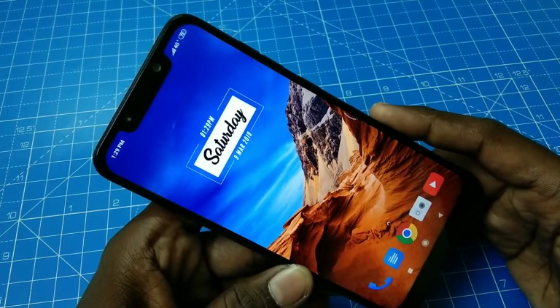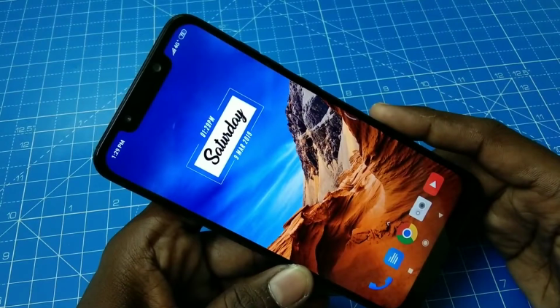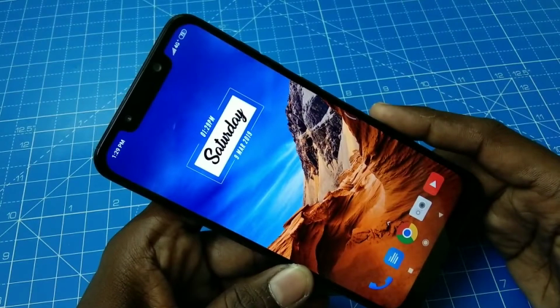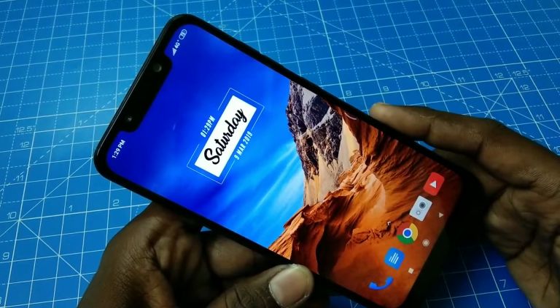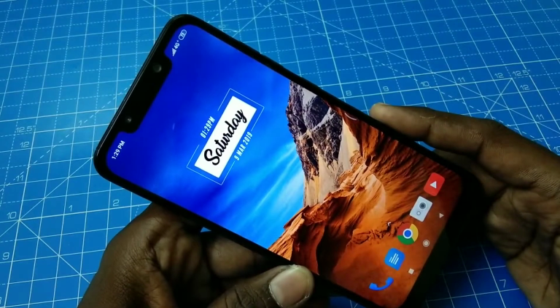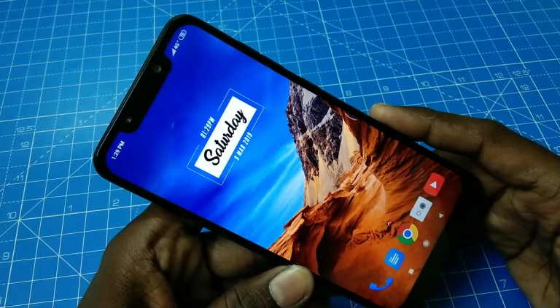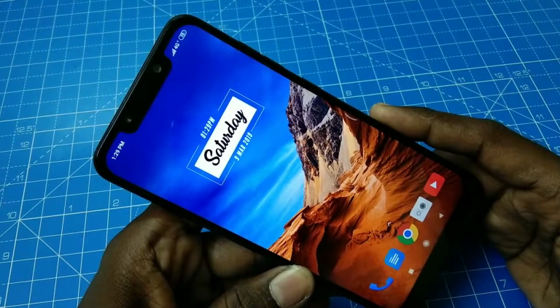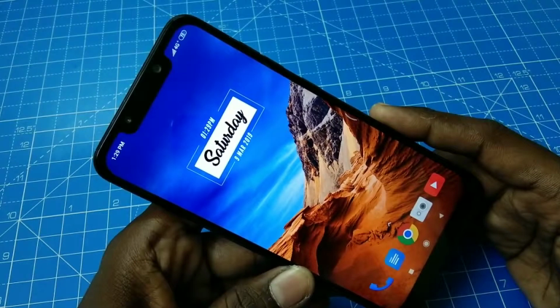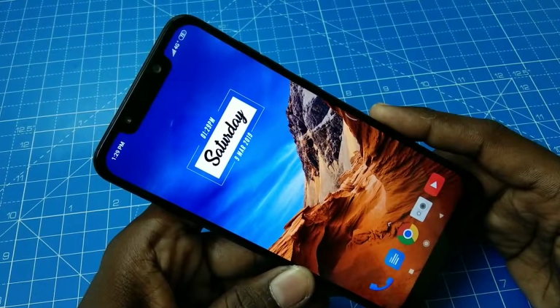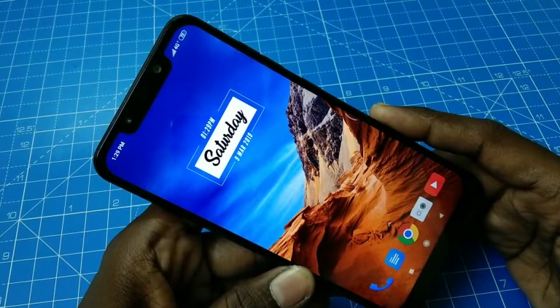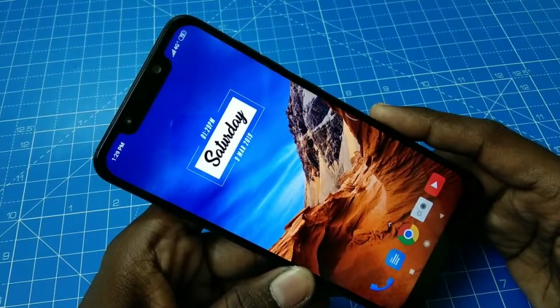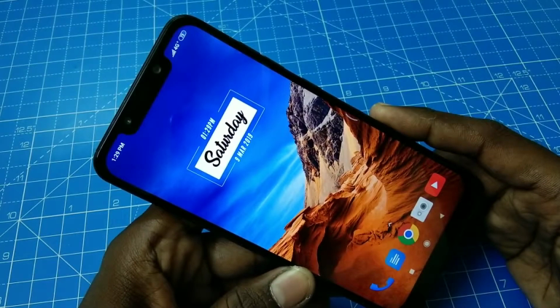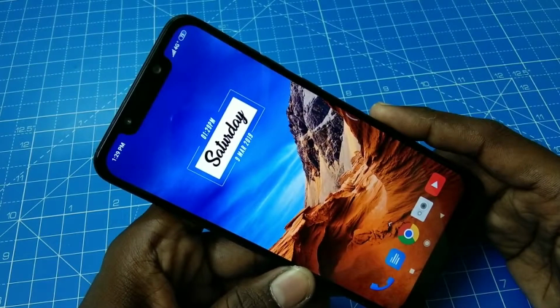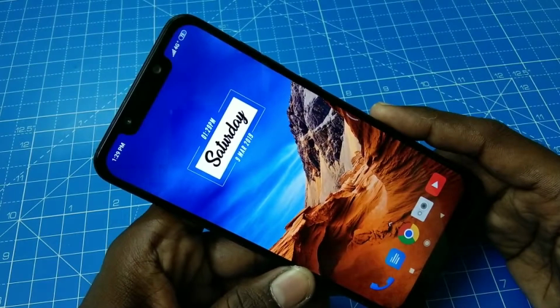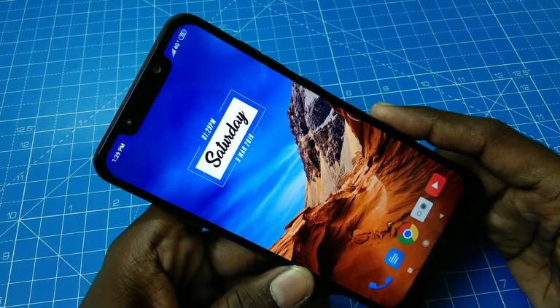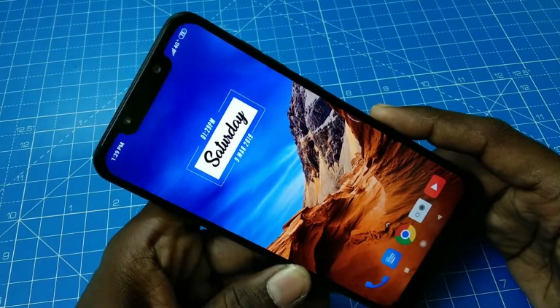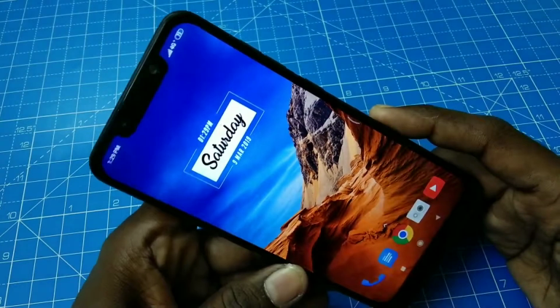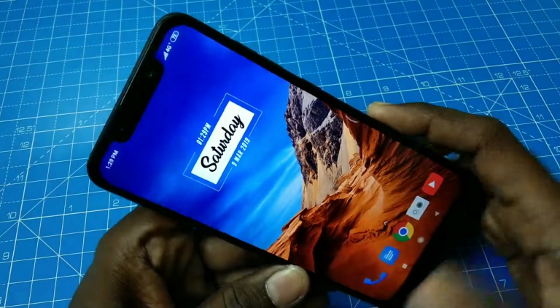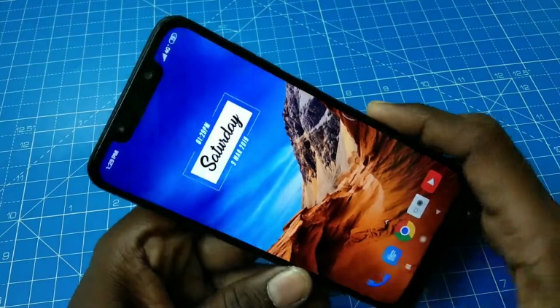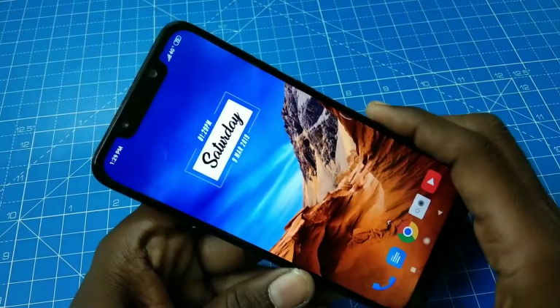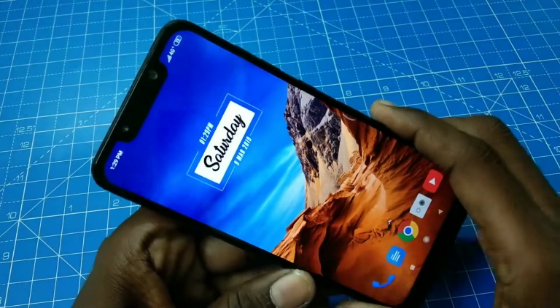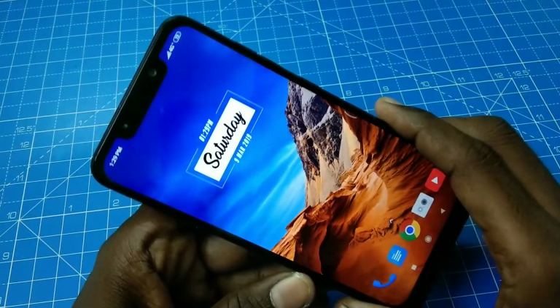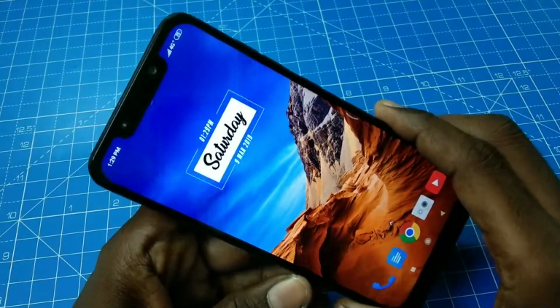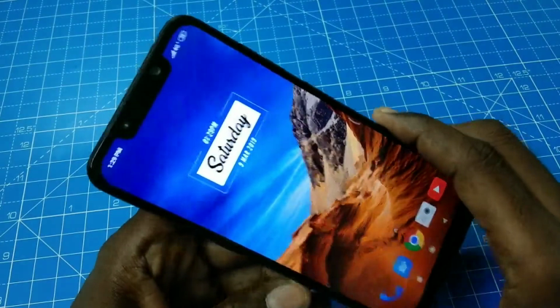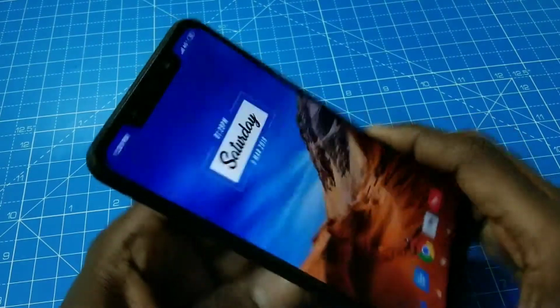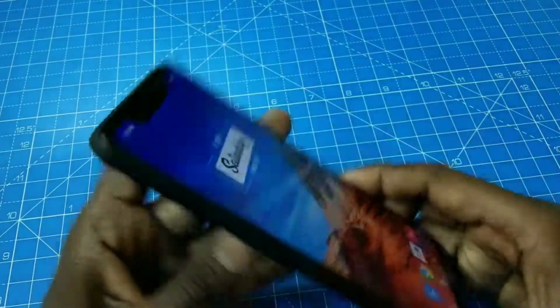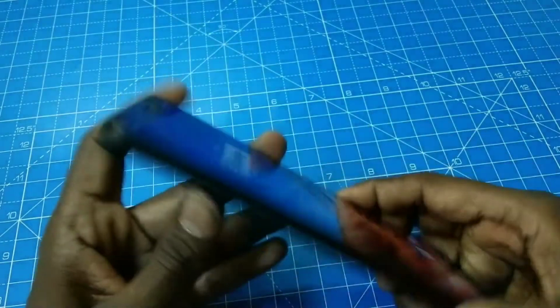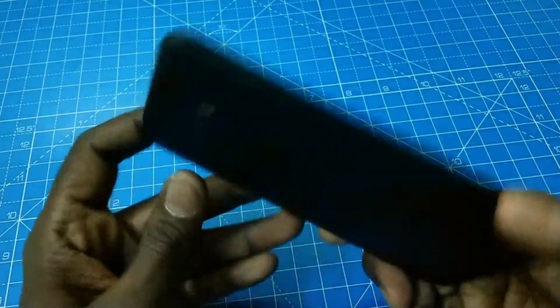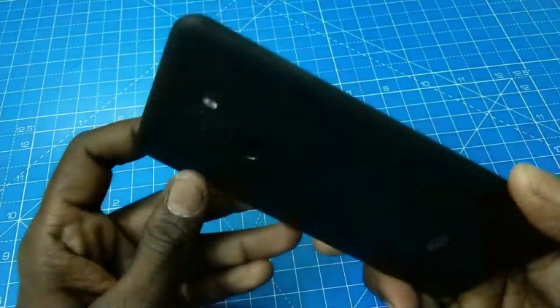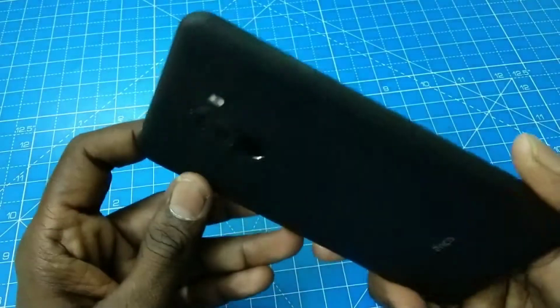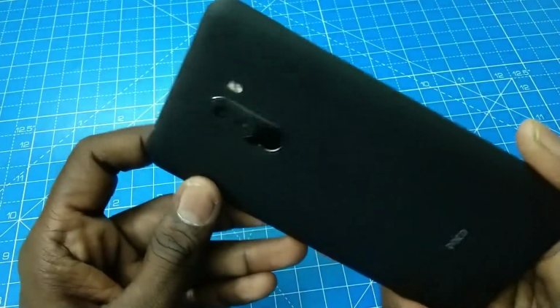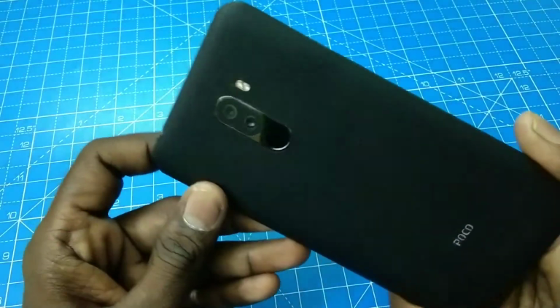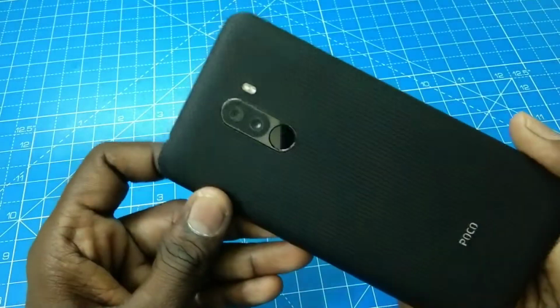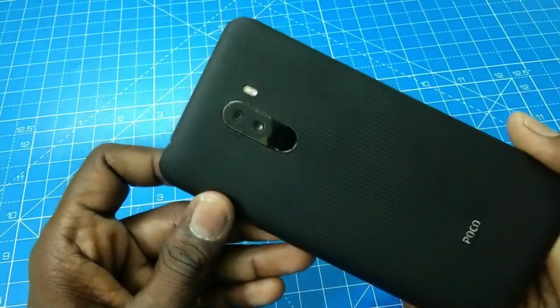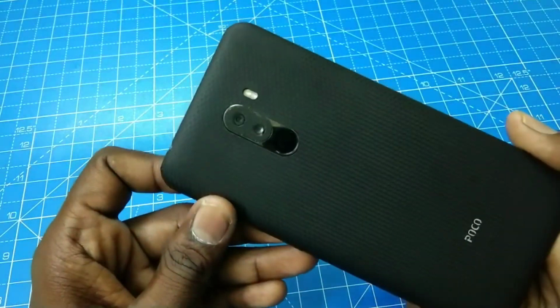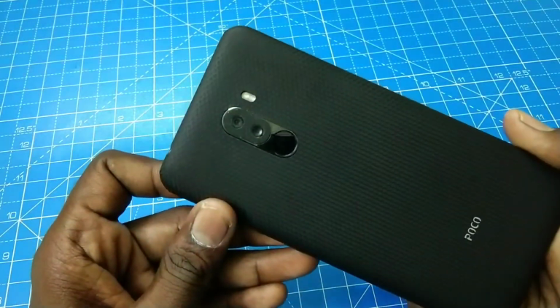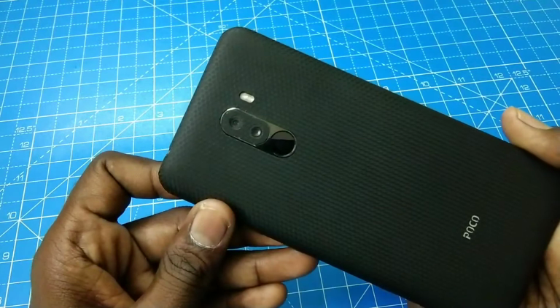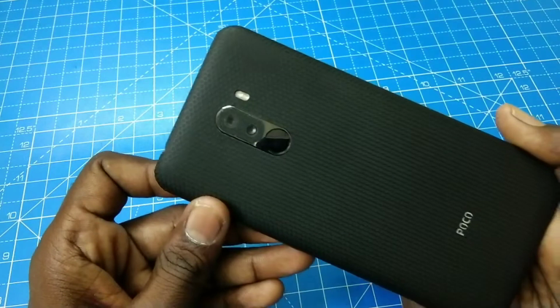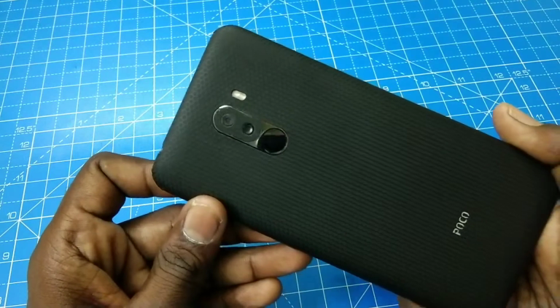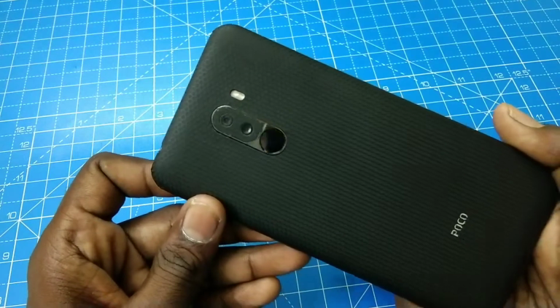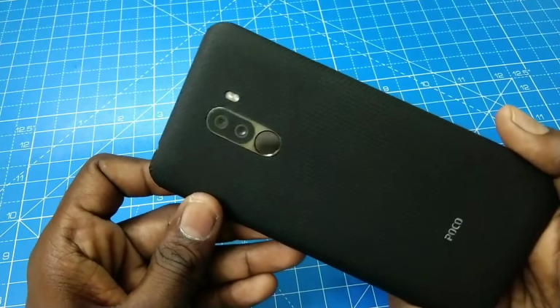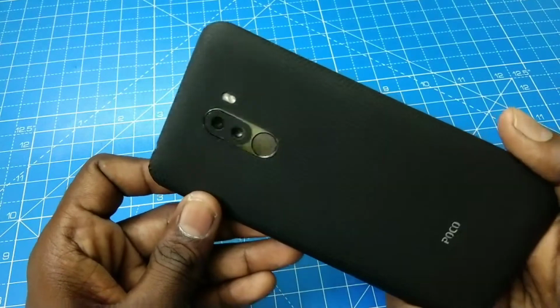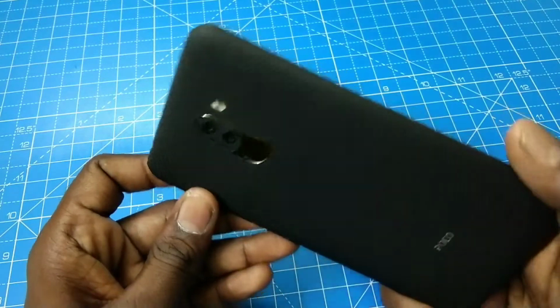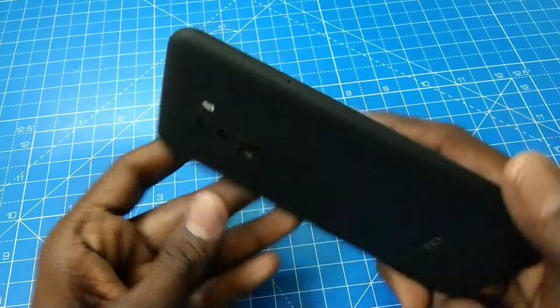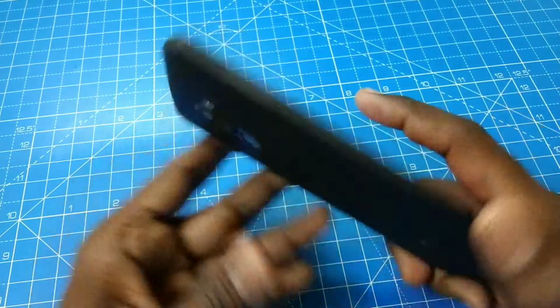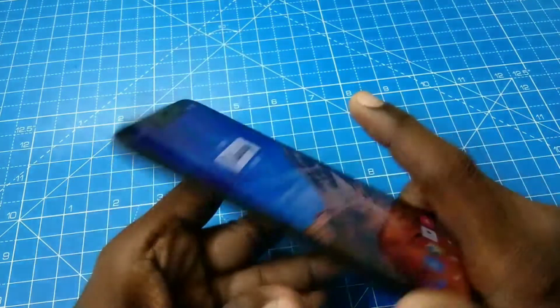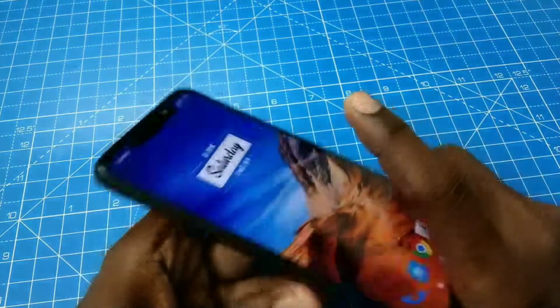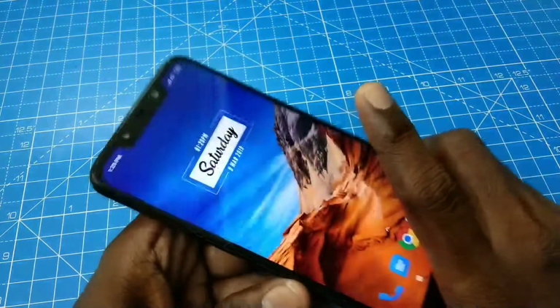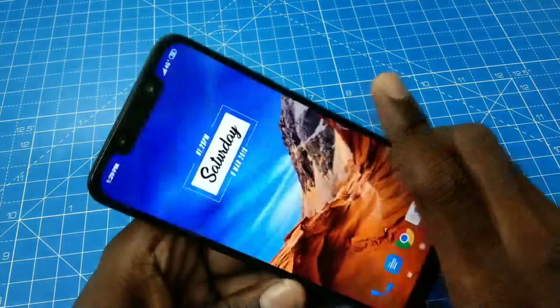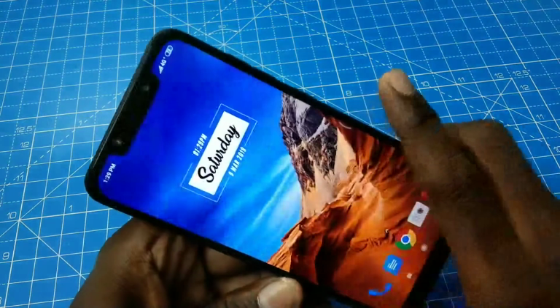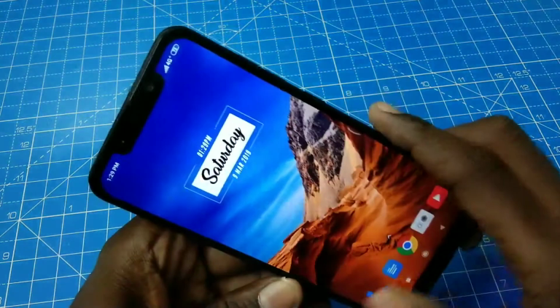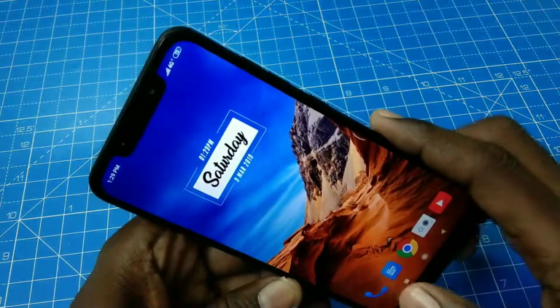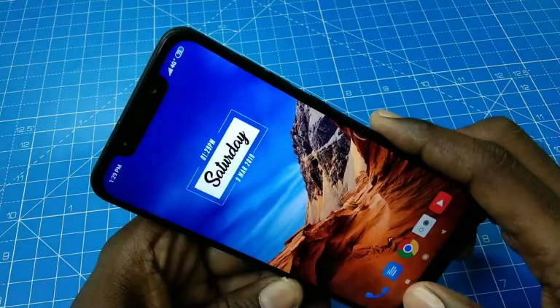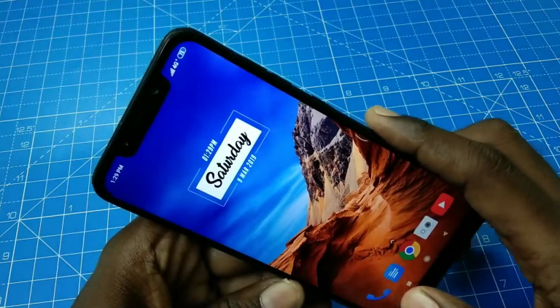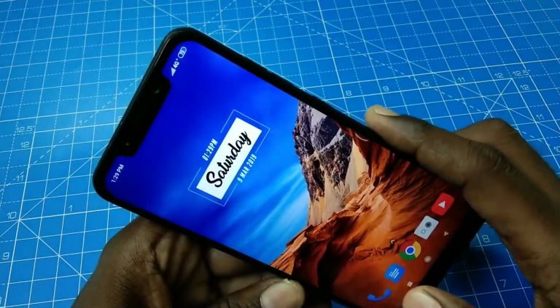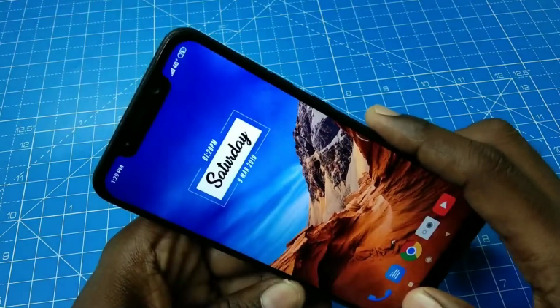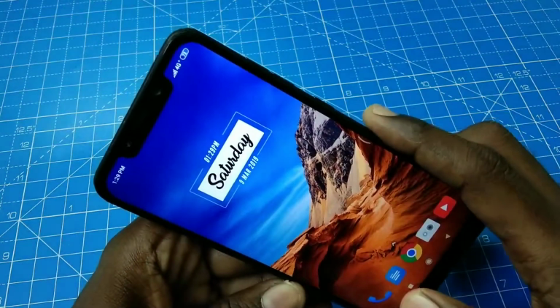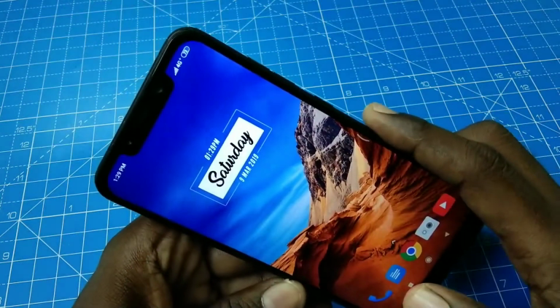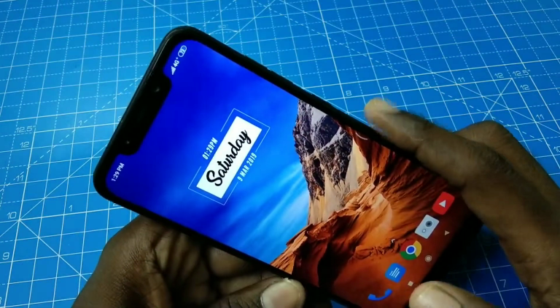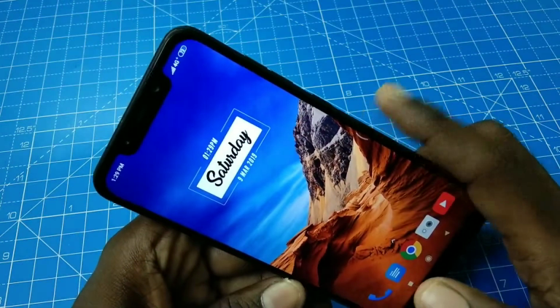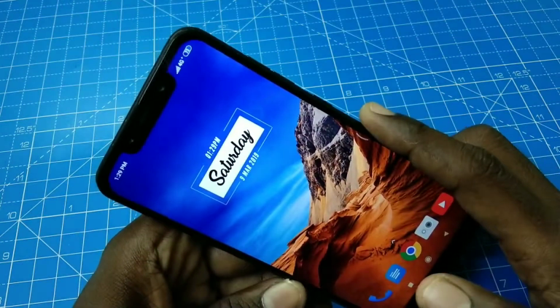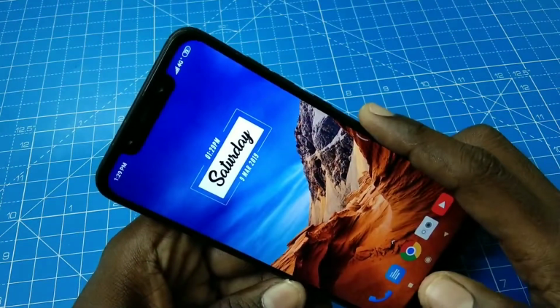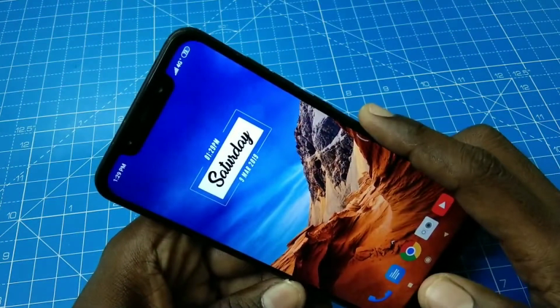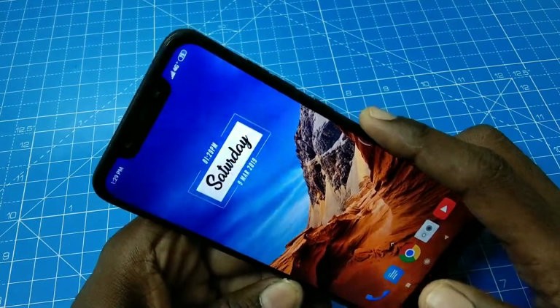Hello friends, welcome to 5 Minutes Tech. This is Pocophone F1 Smartphone. In this video we will learn how you can set pattern unlock in Pocophone F1 Smartphone.